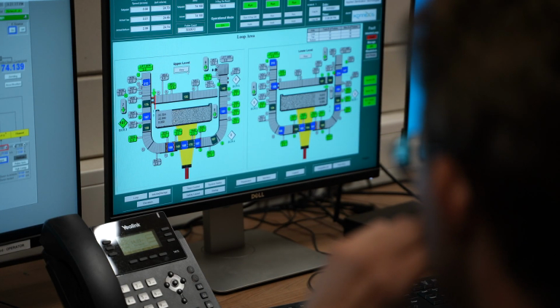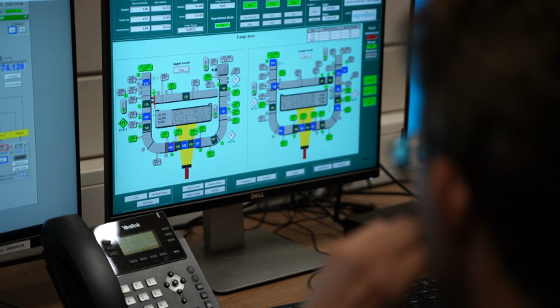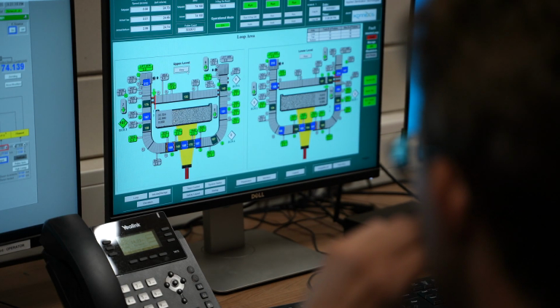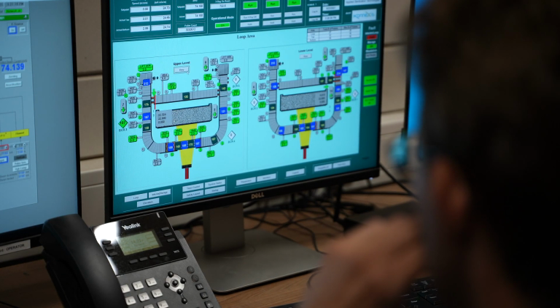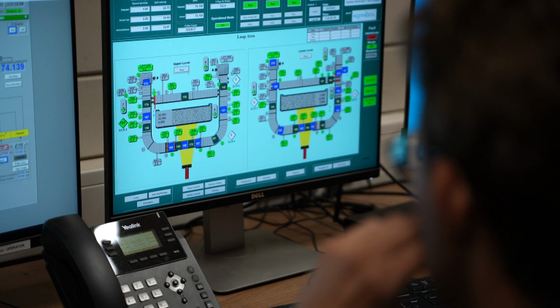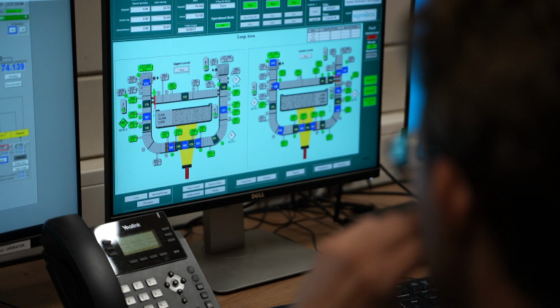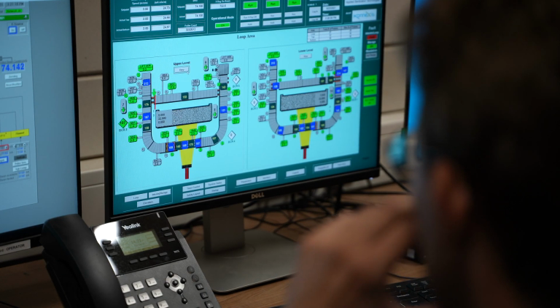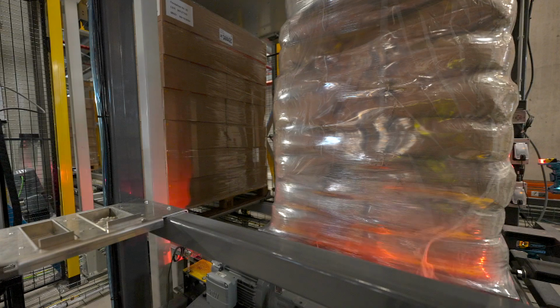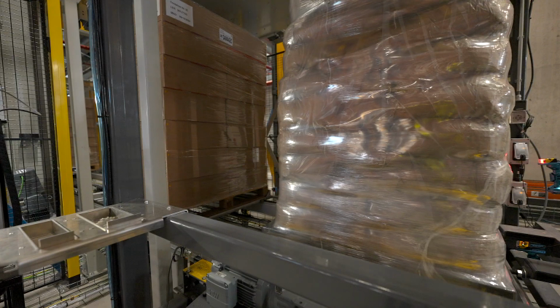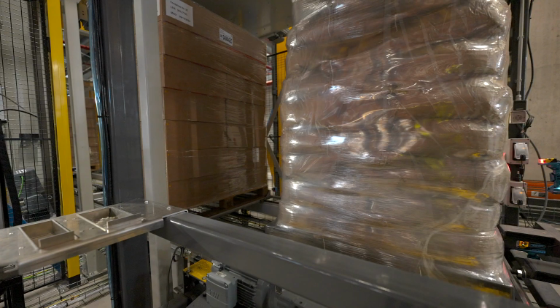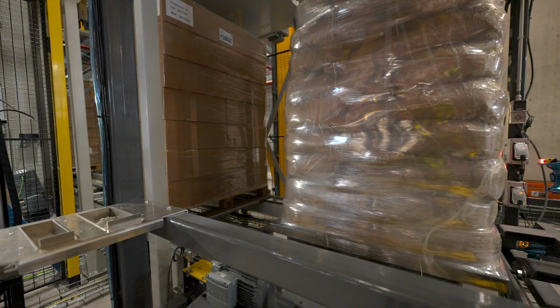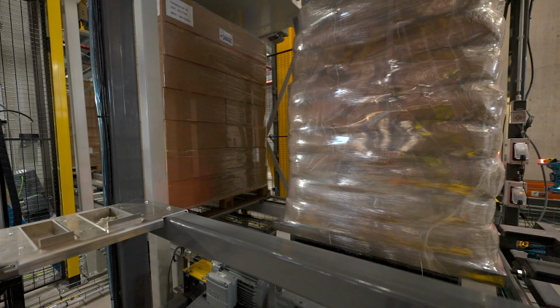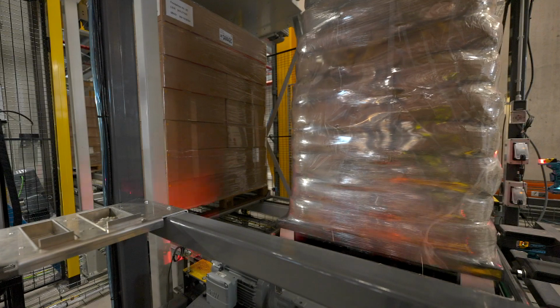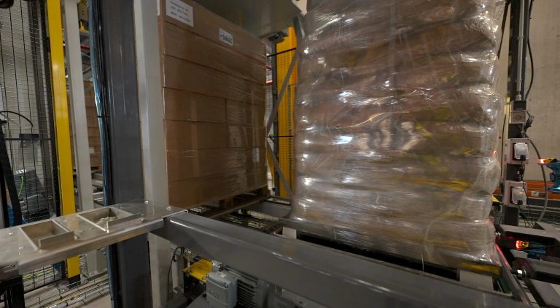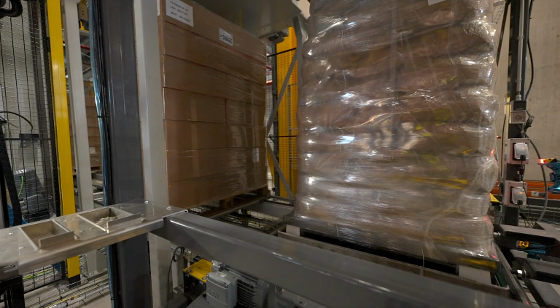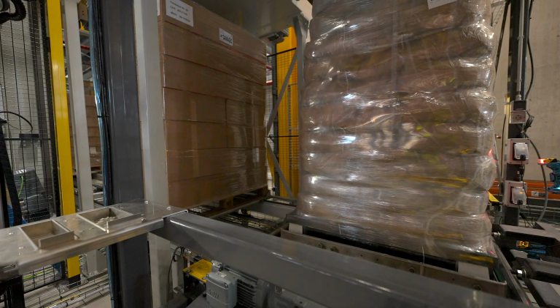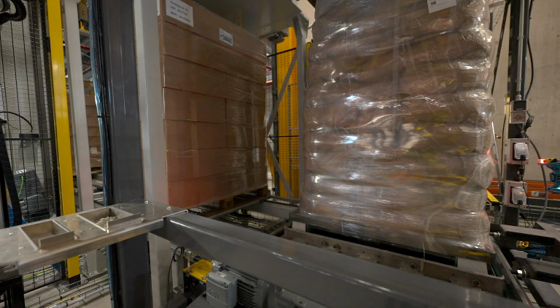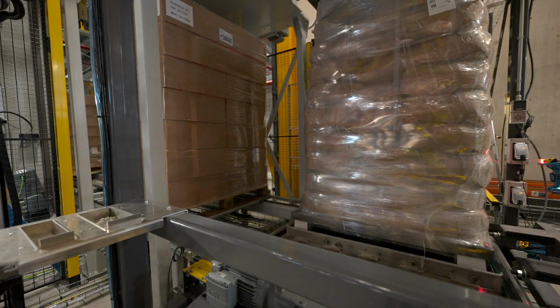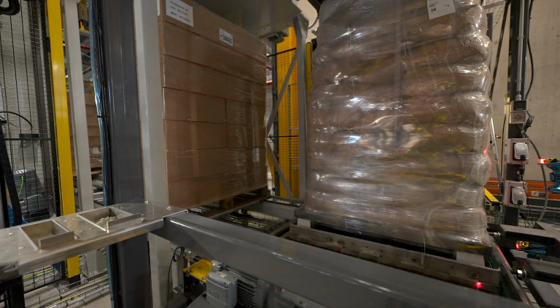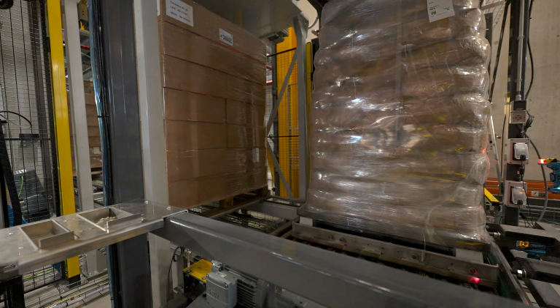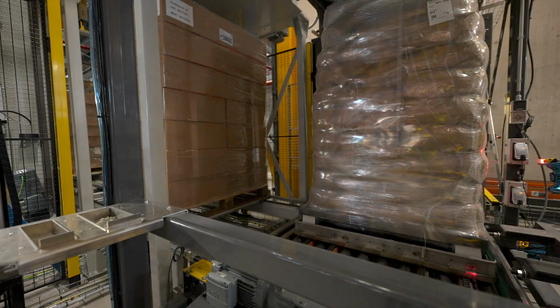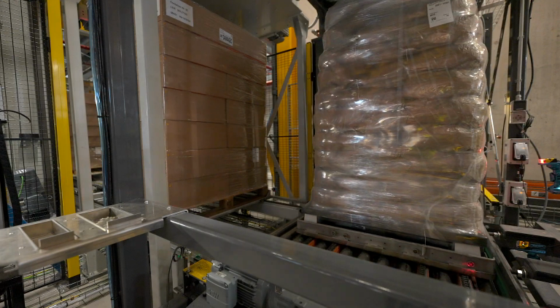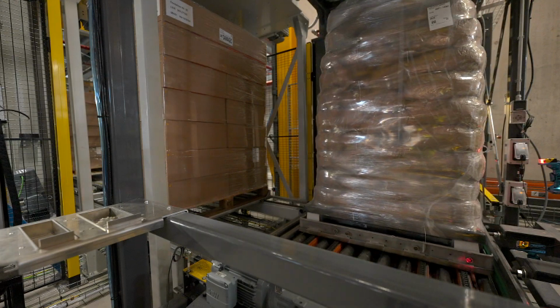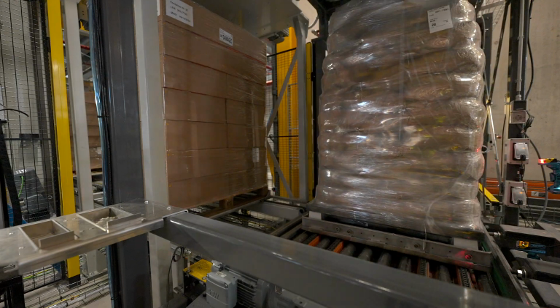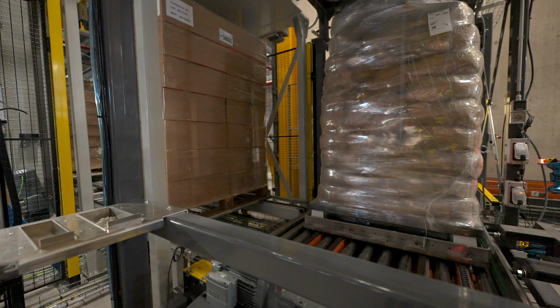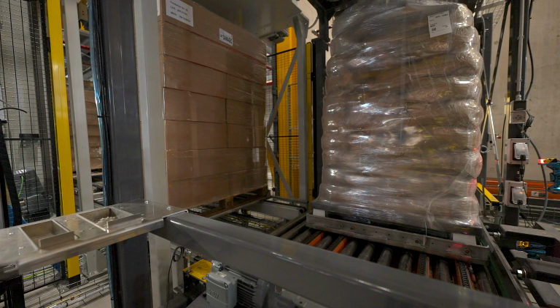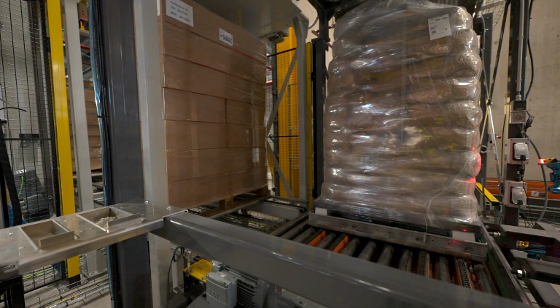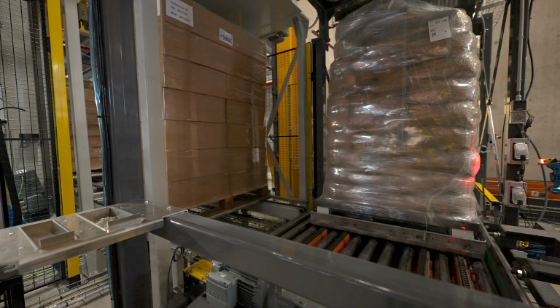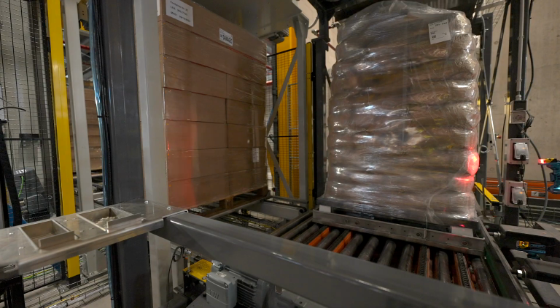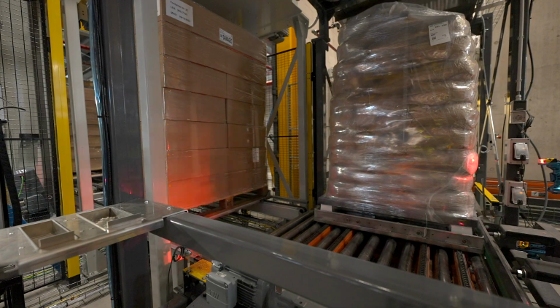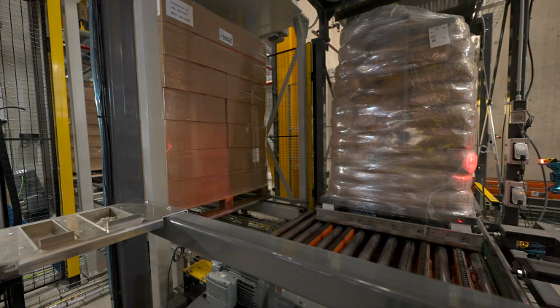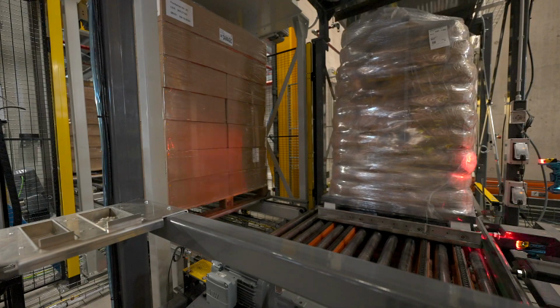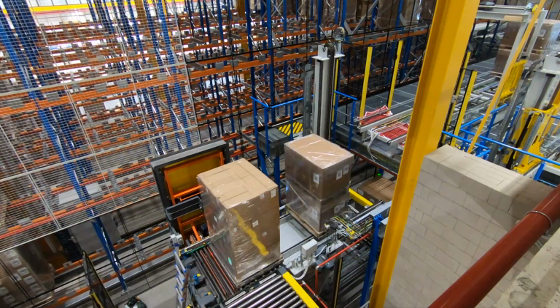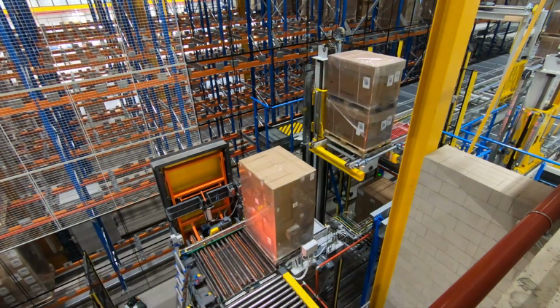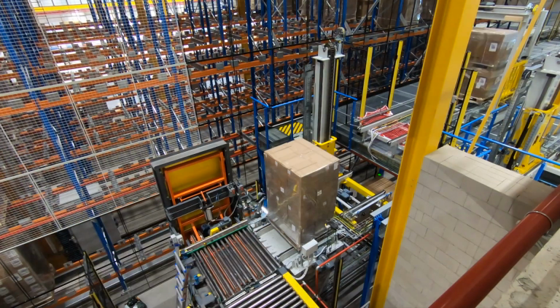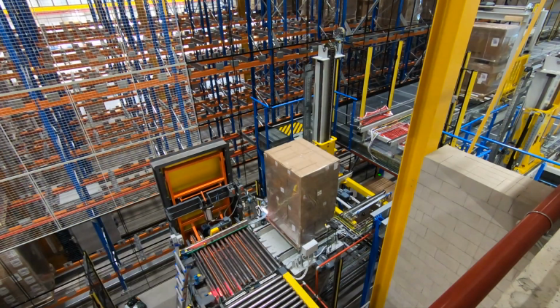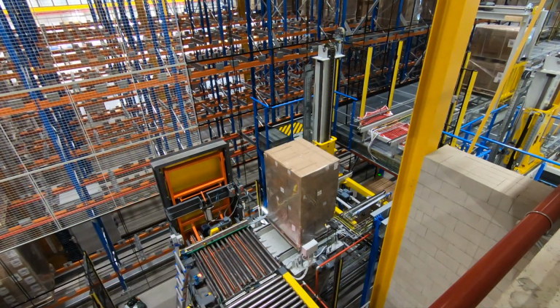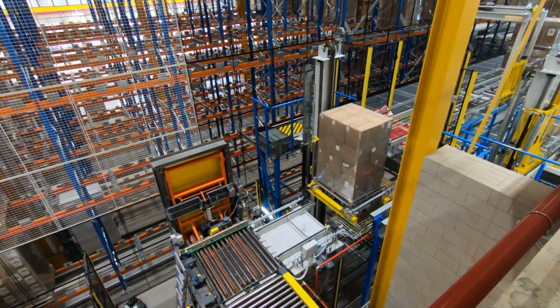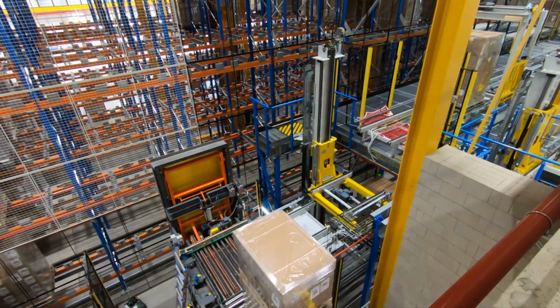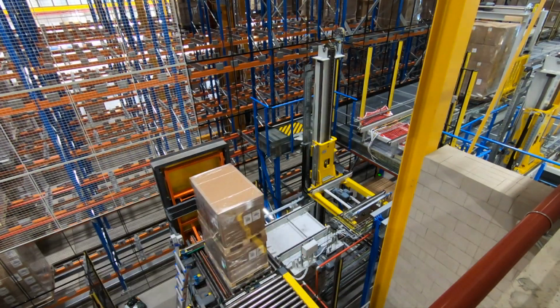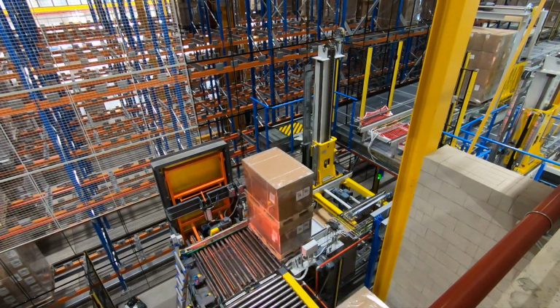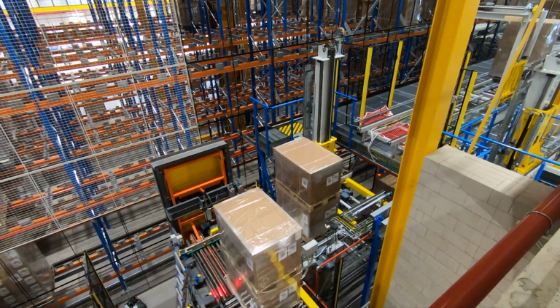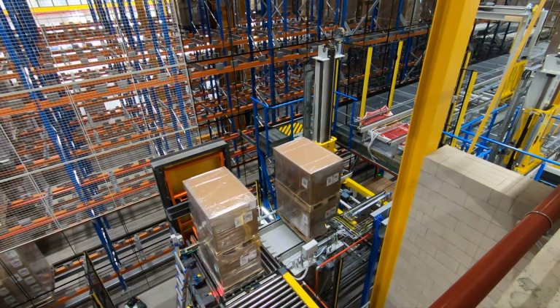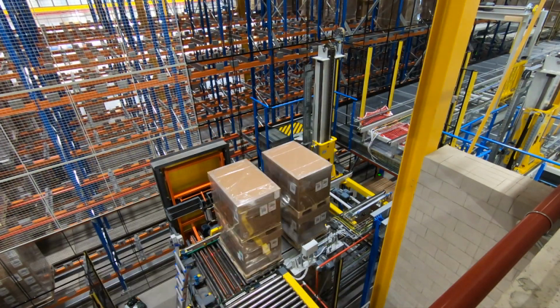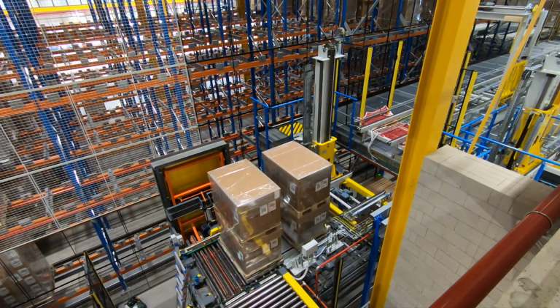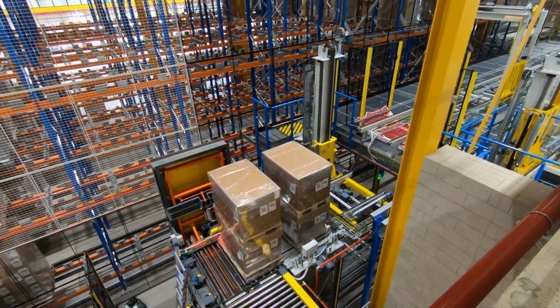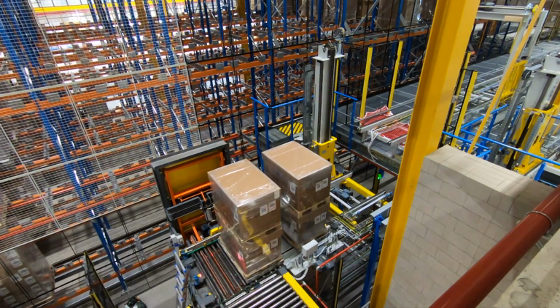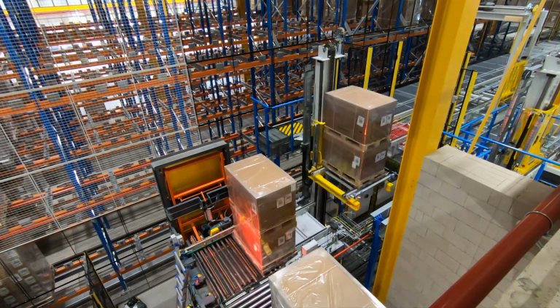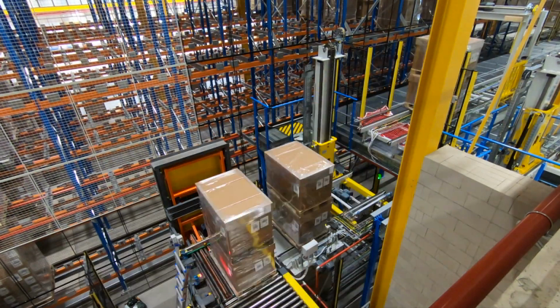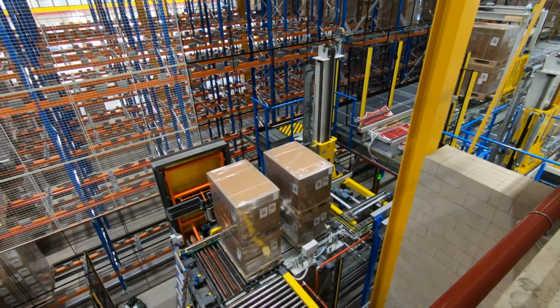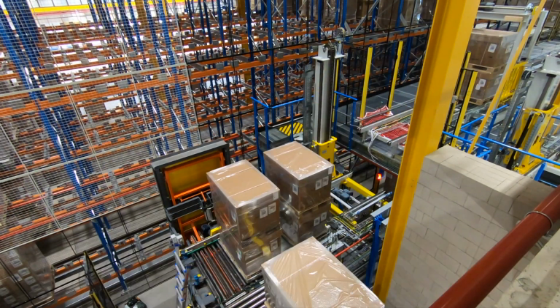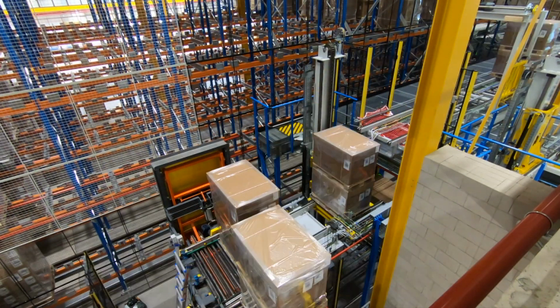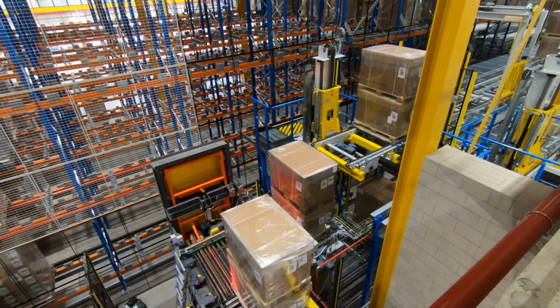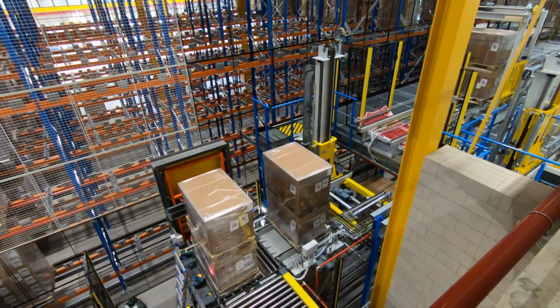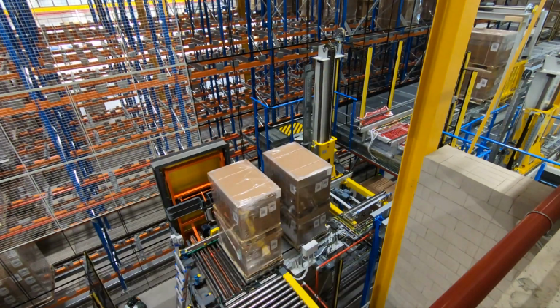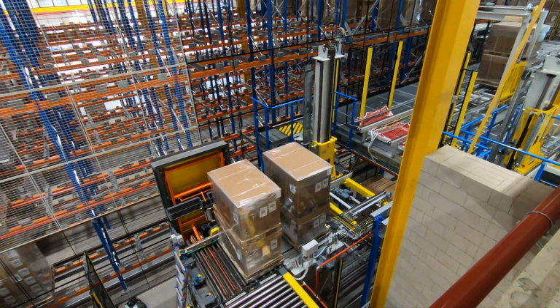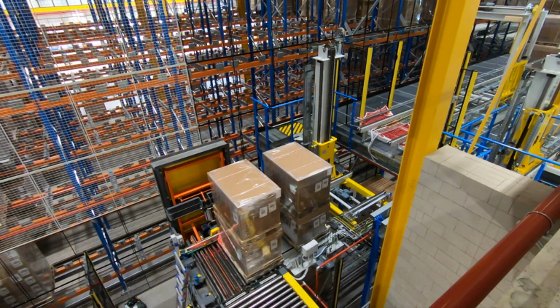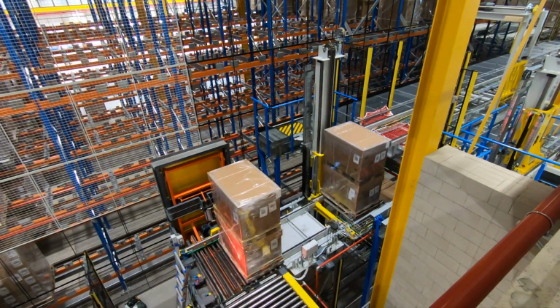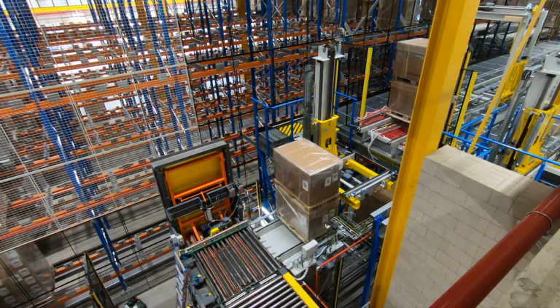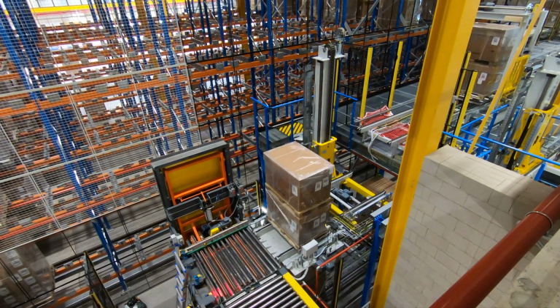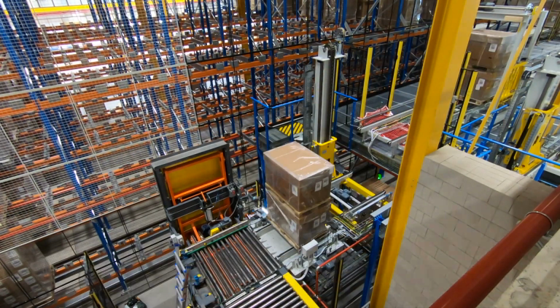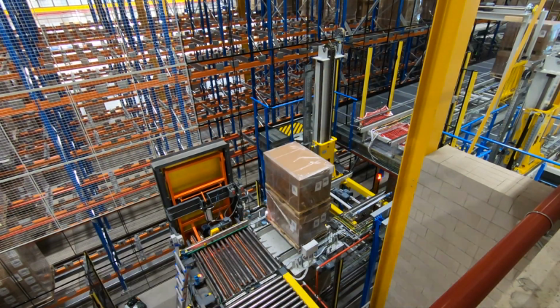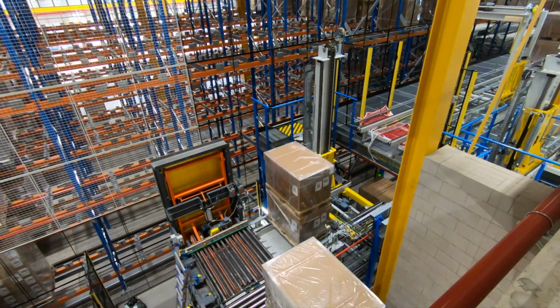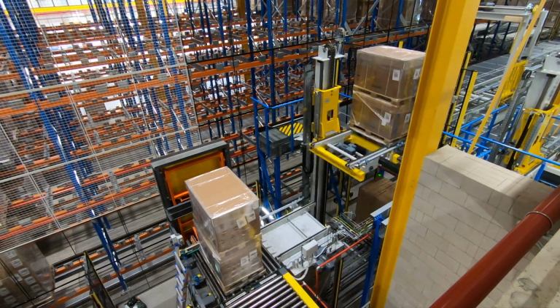X-ray irradiation is safe, reliable and highly effective at treating a wide variety of products with varying densities.